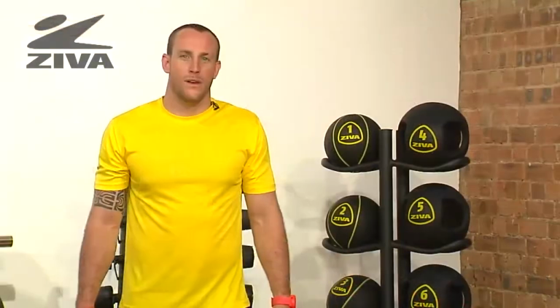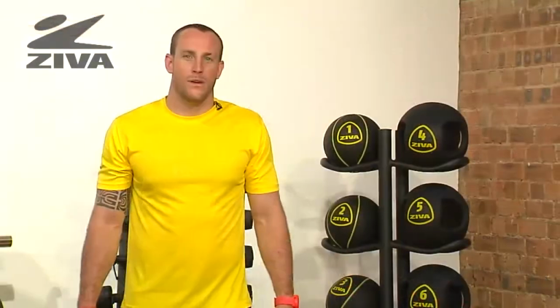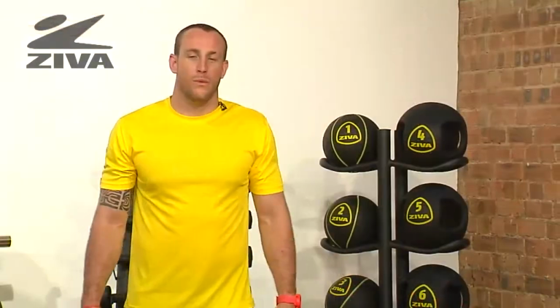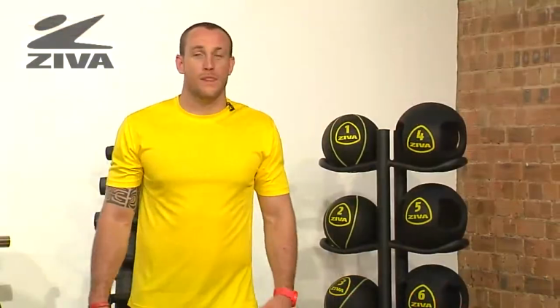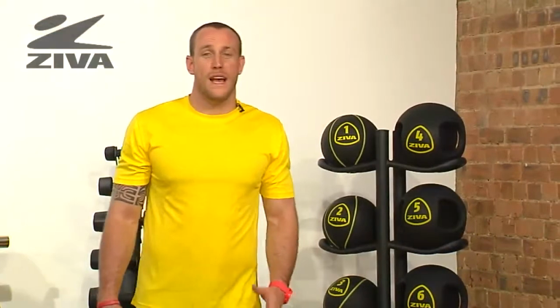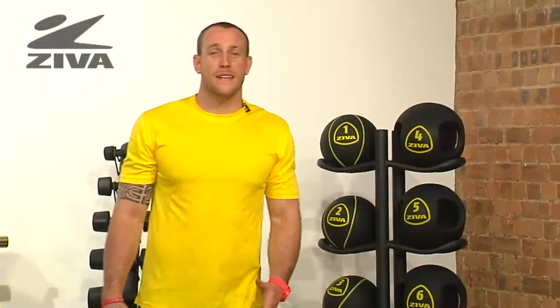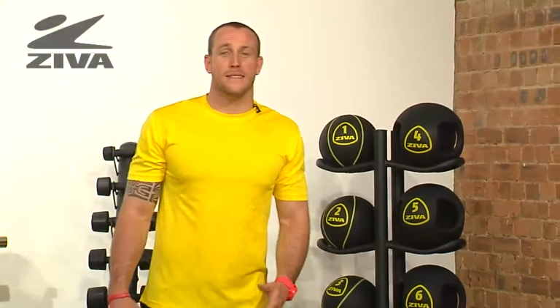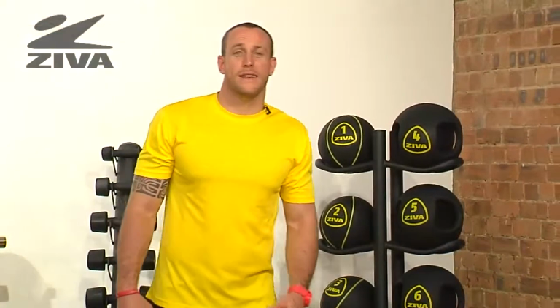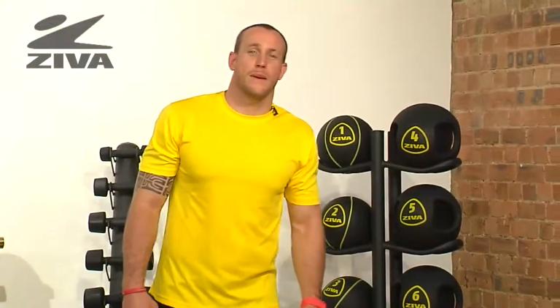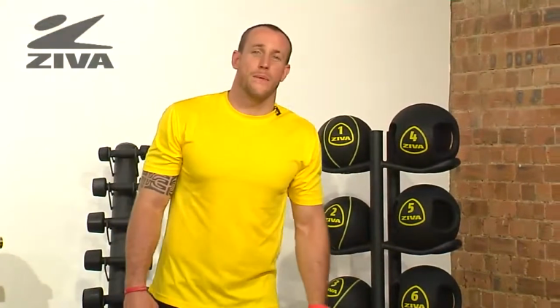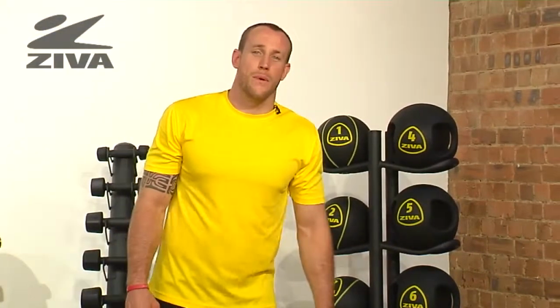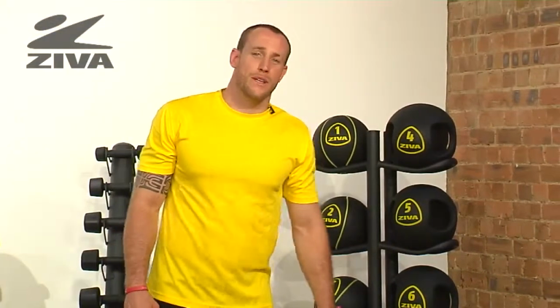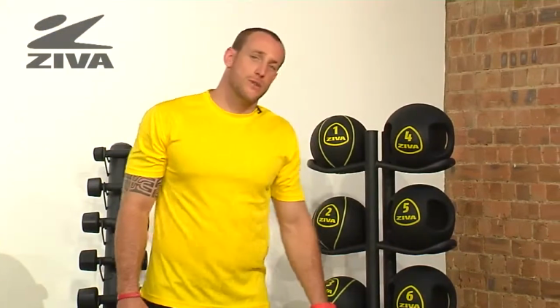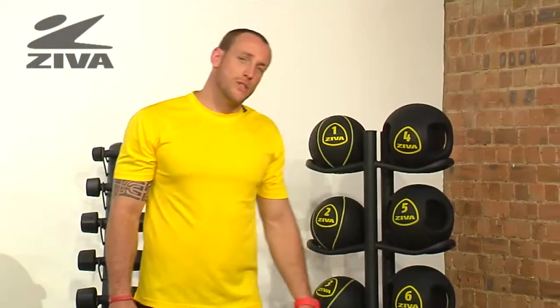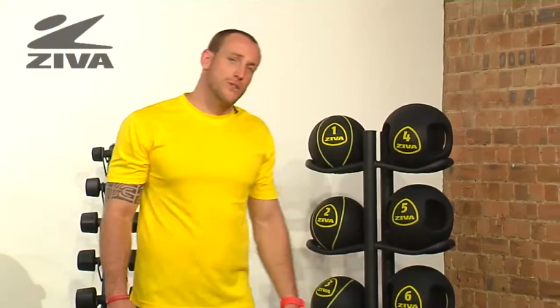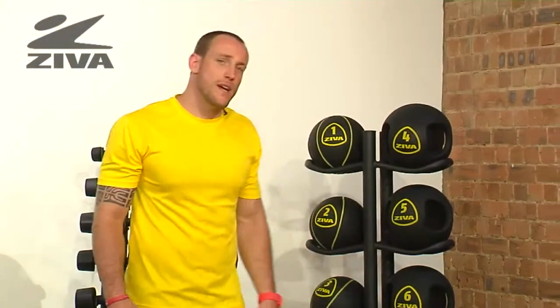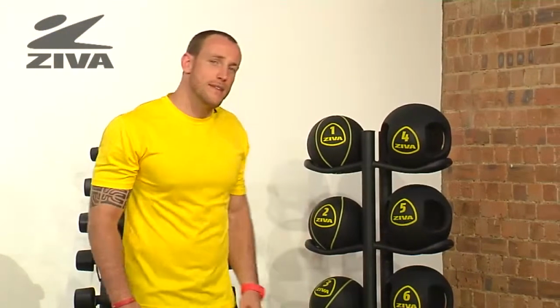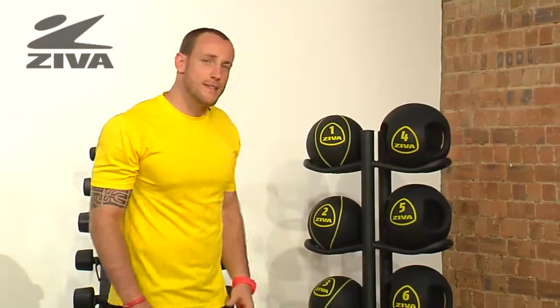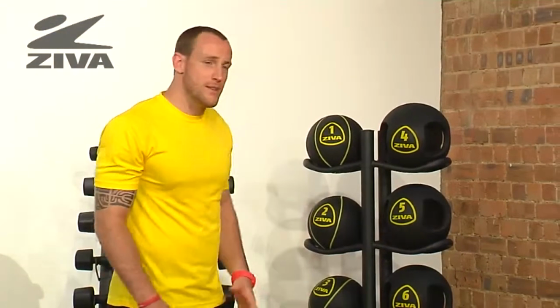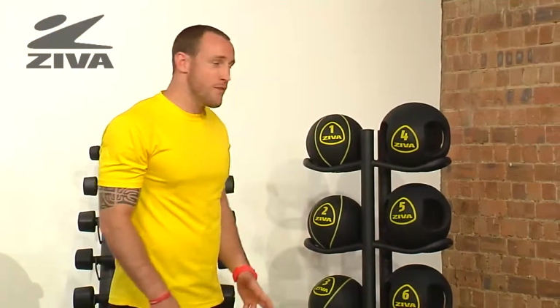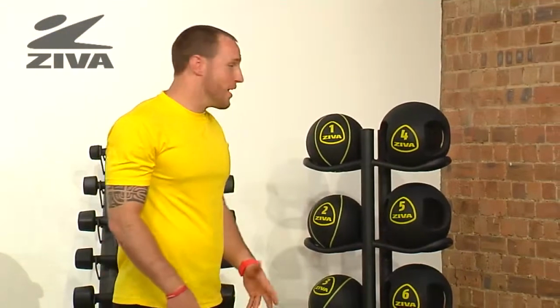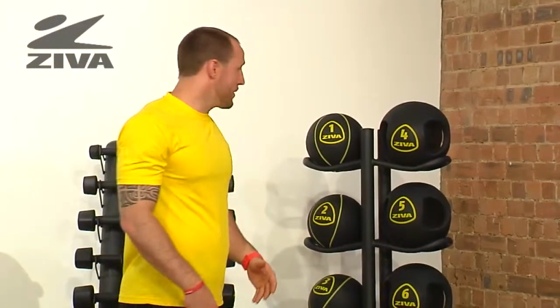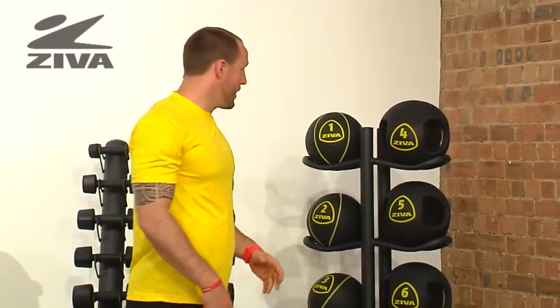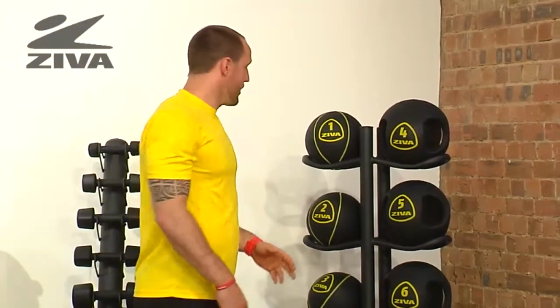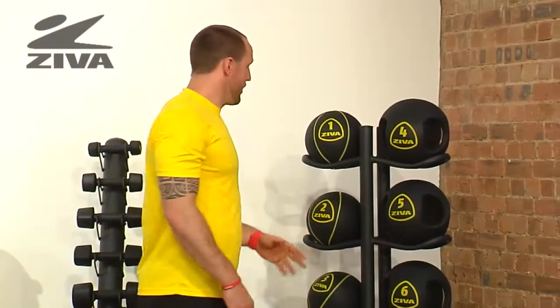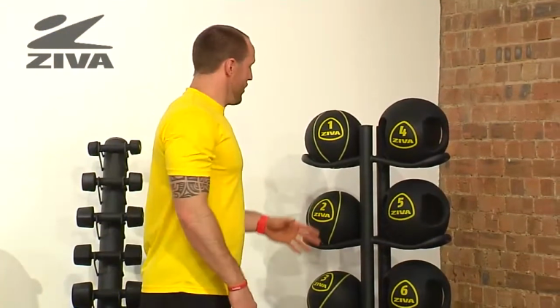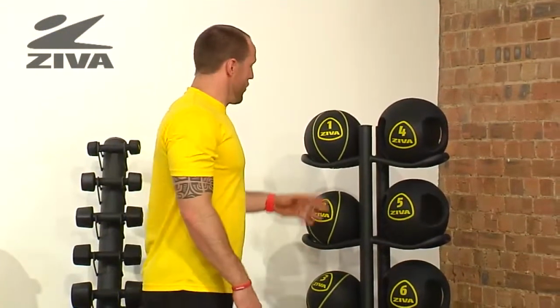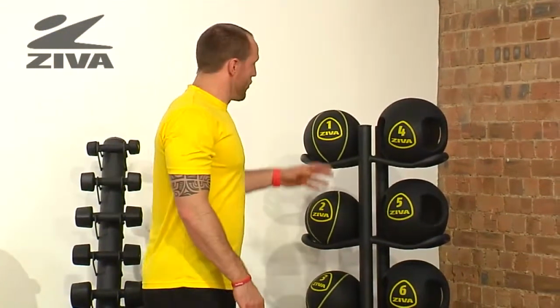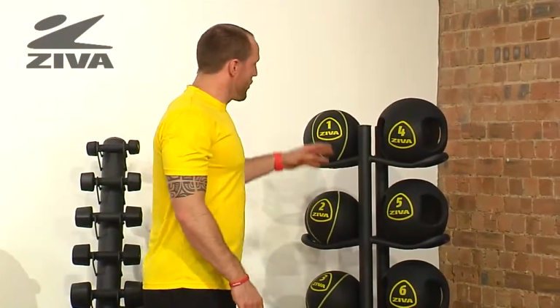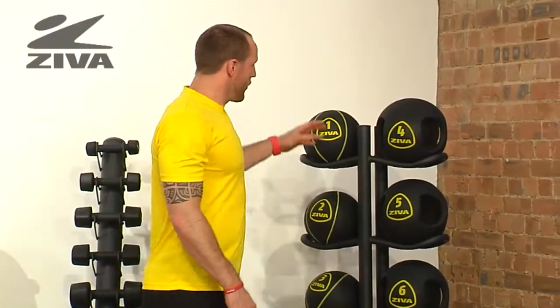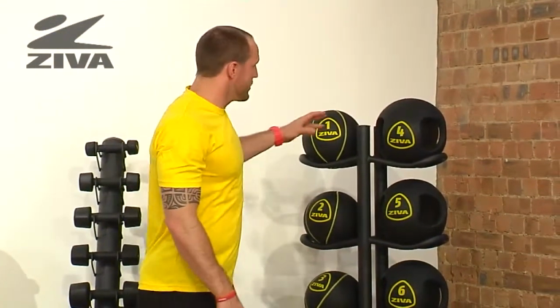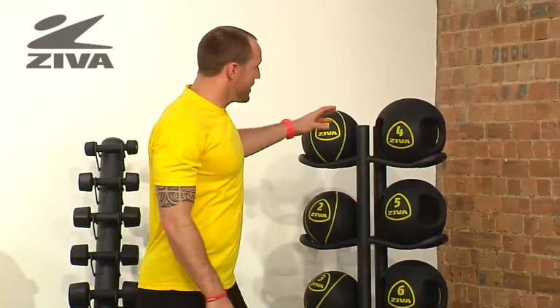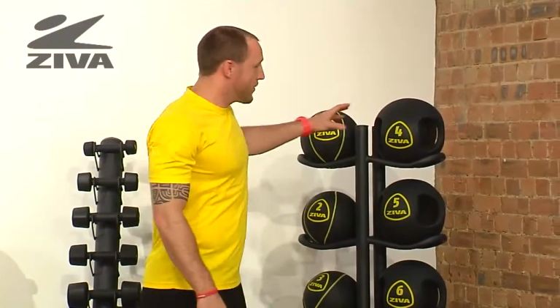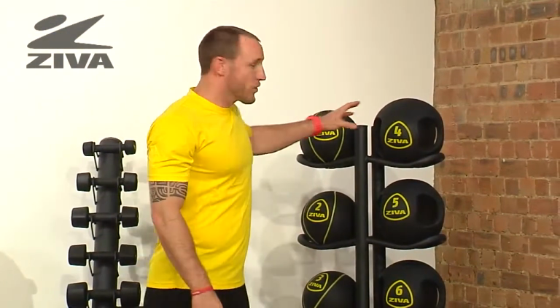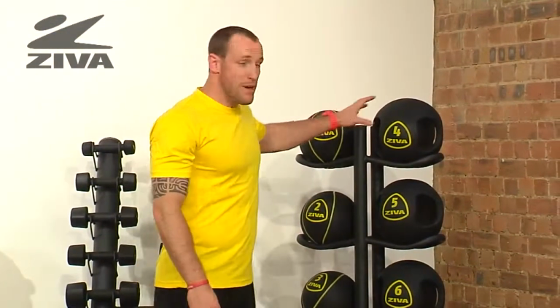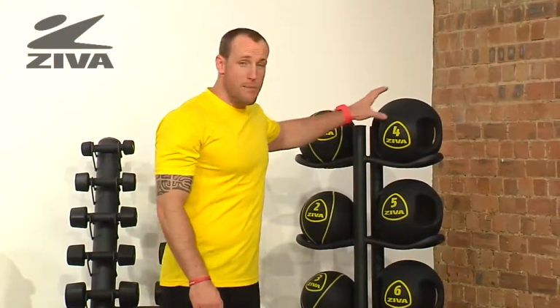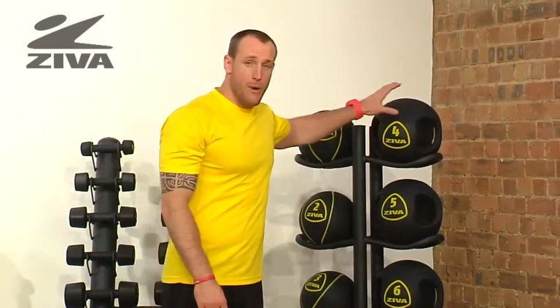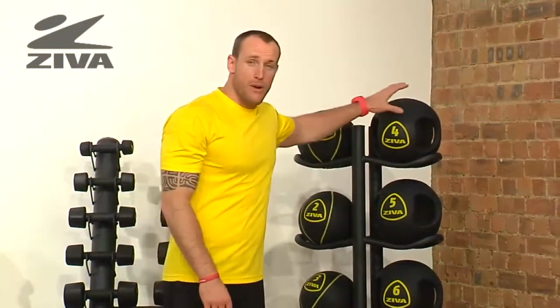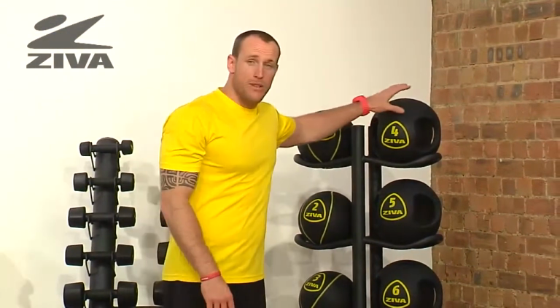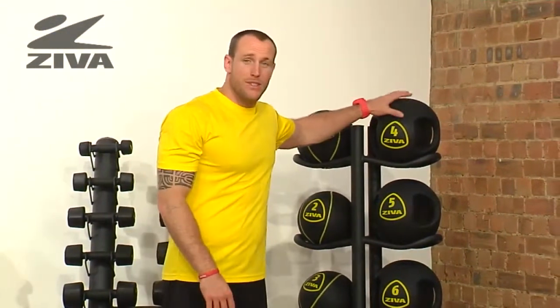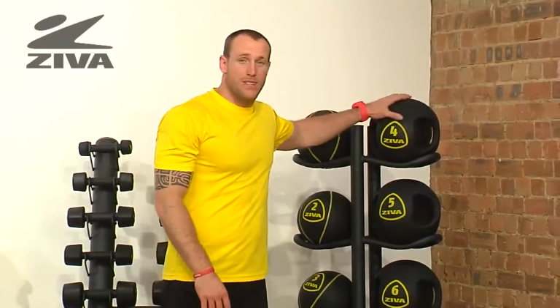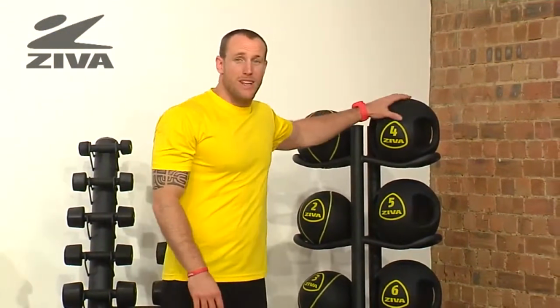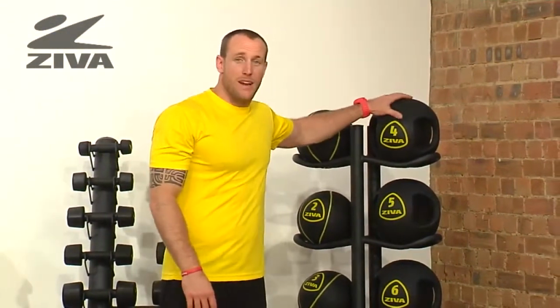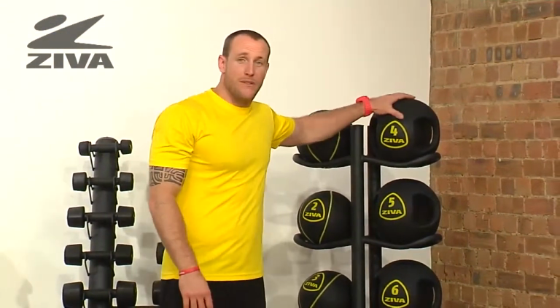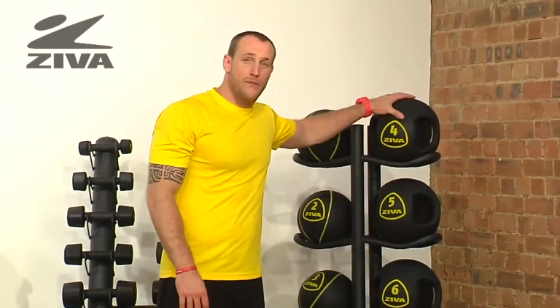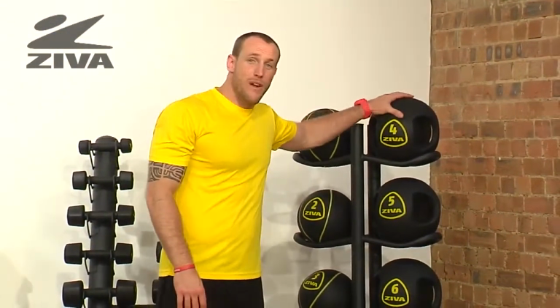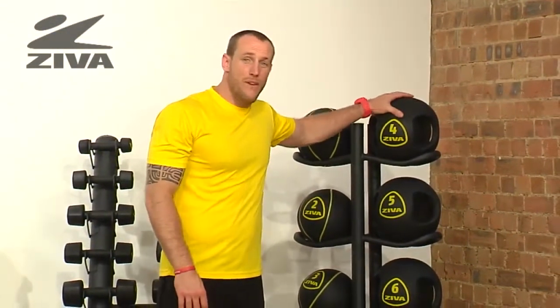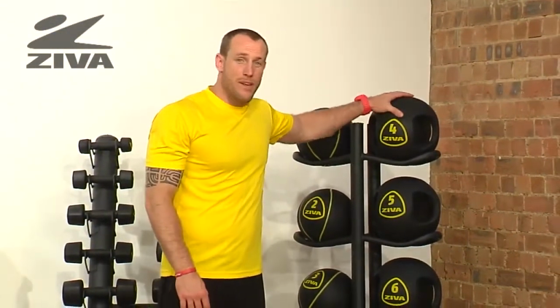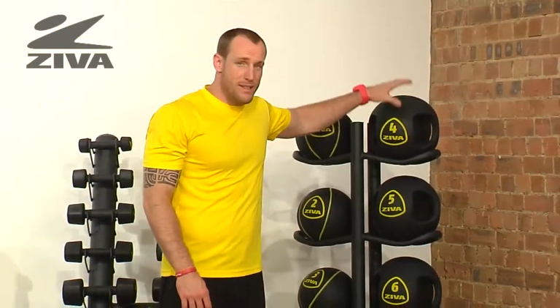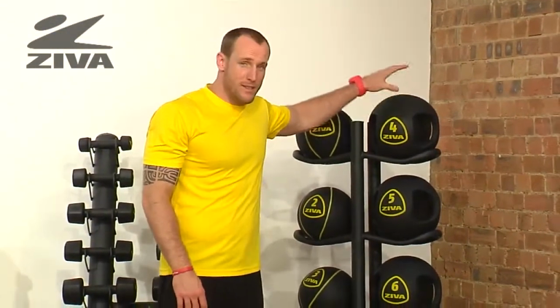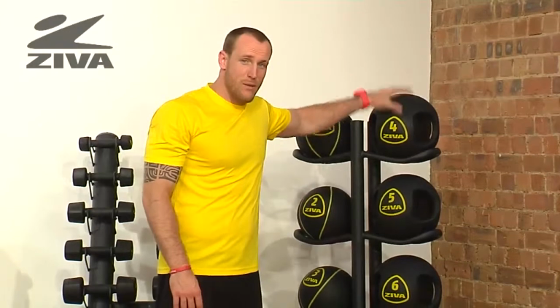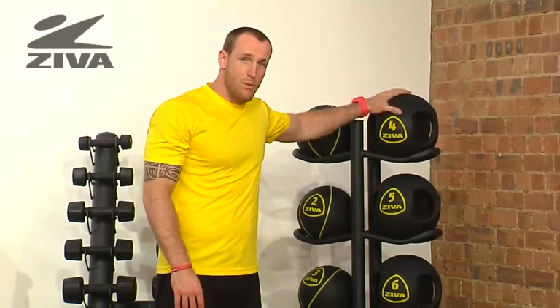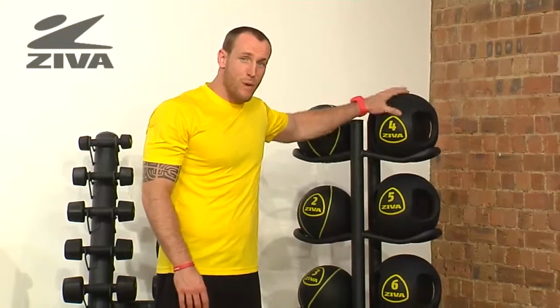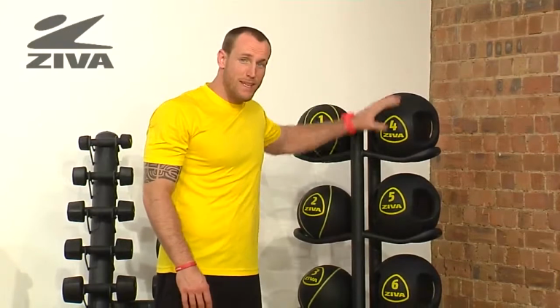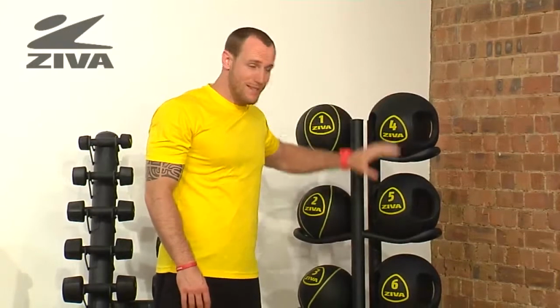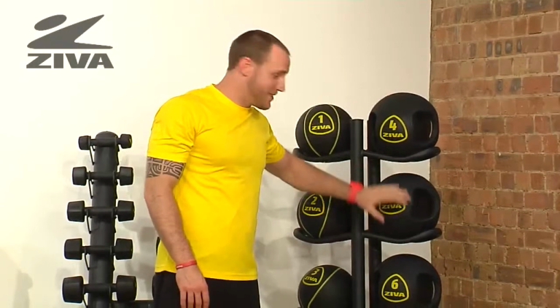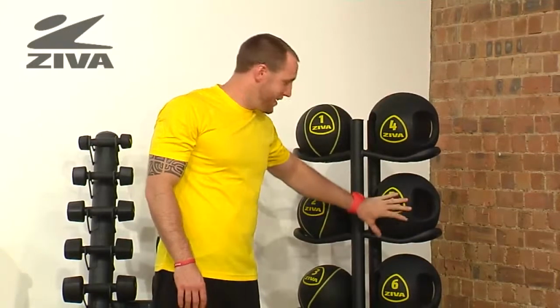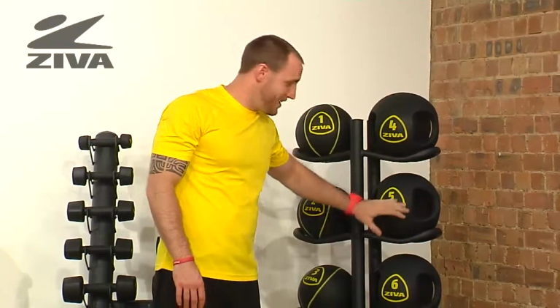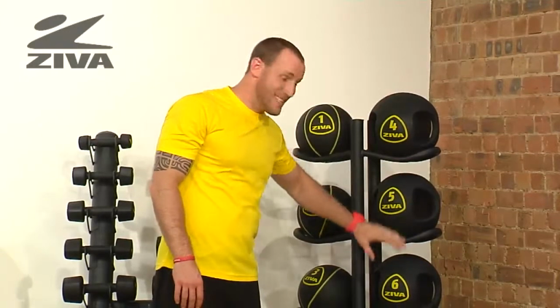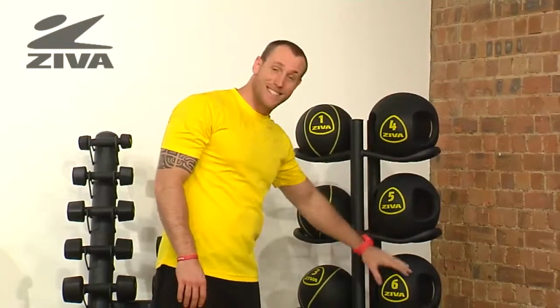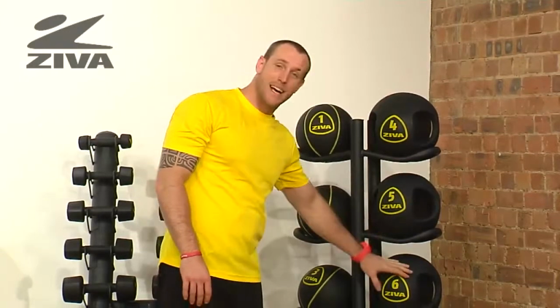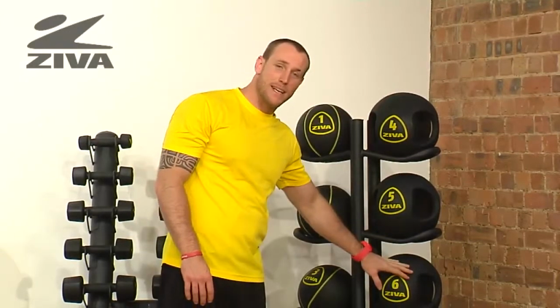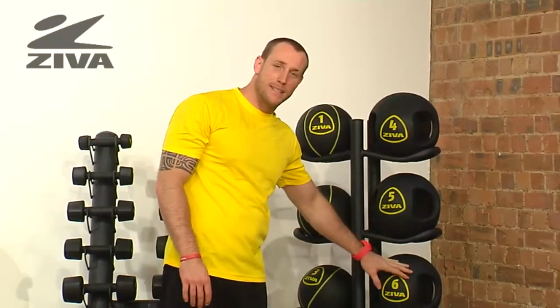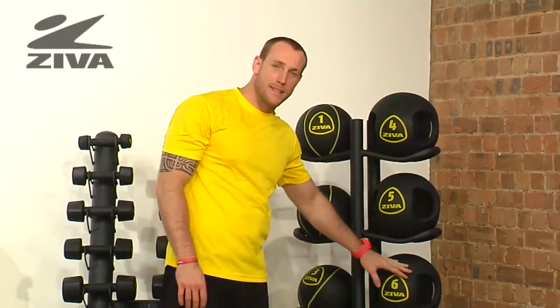One last thing we want to address is that with our Ziva Grip Balls, there are a lot of various weights and sizes.